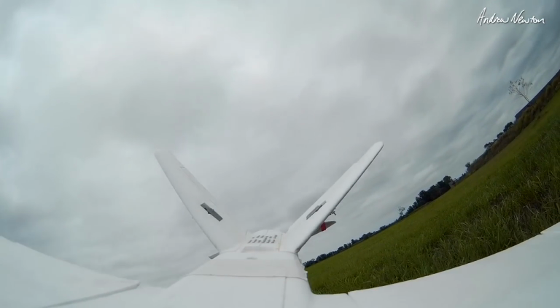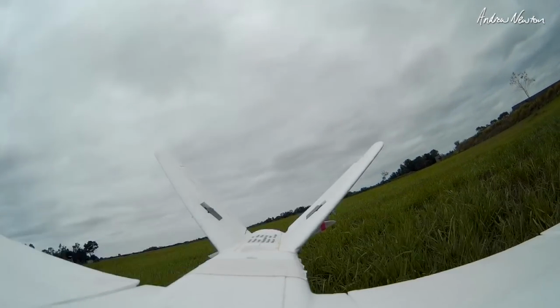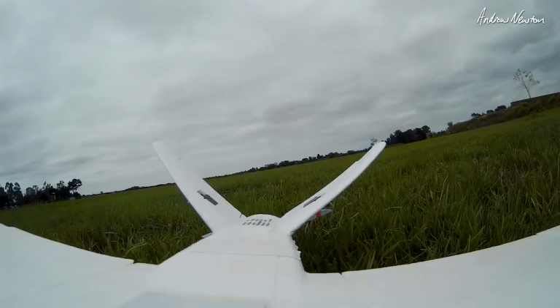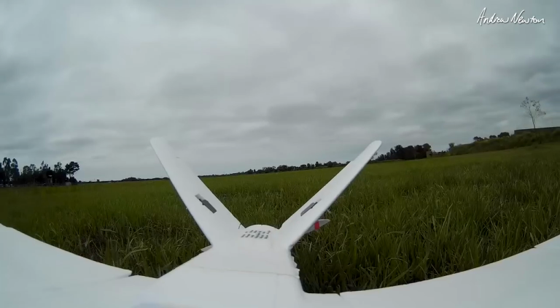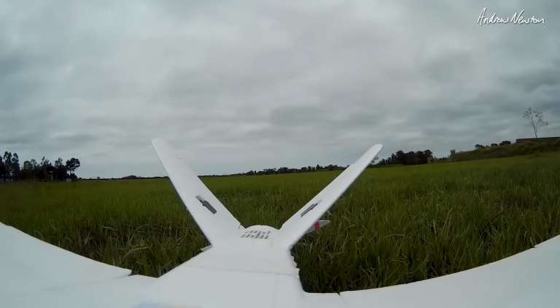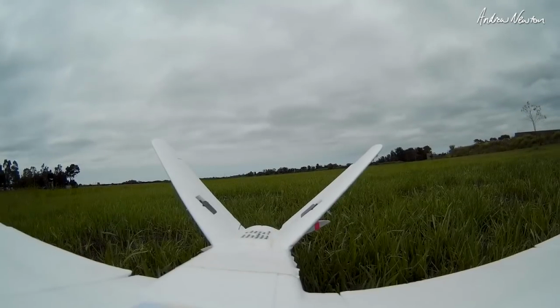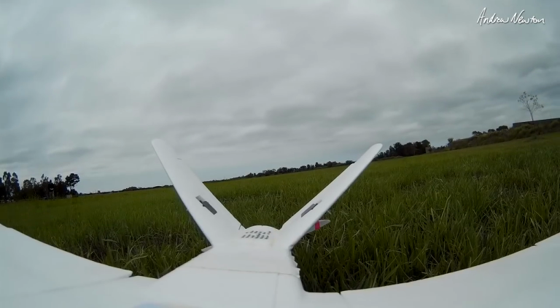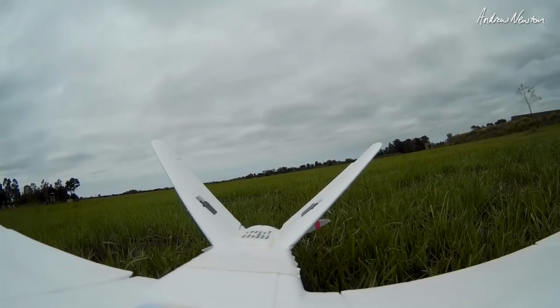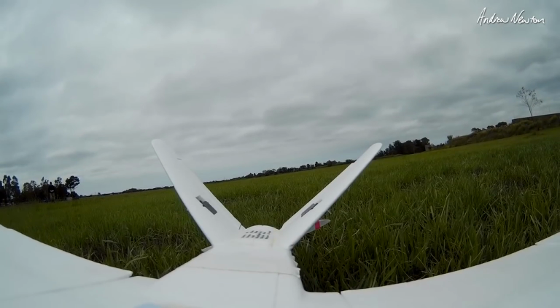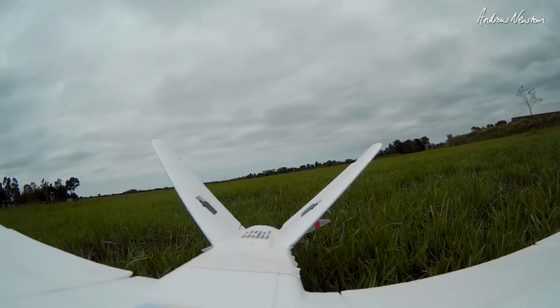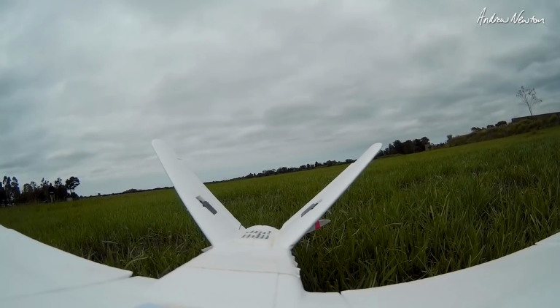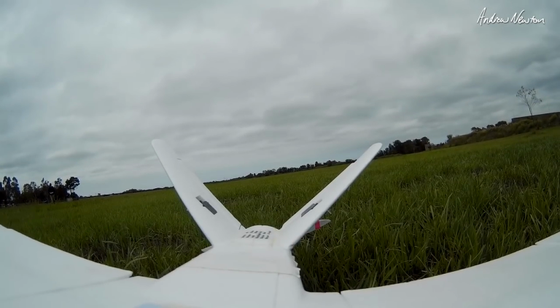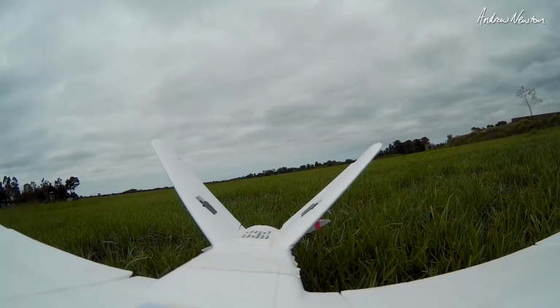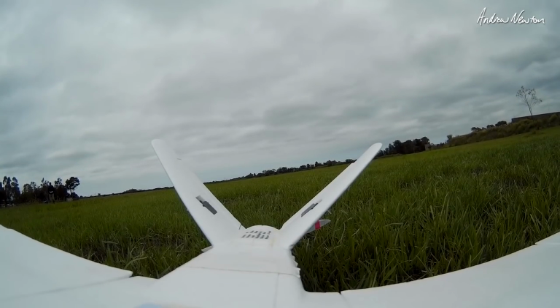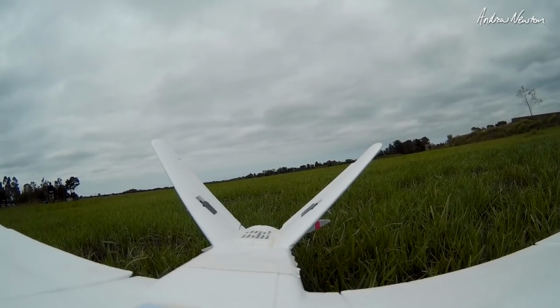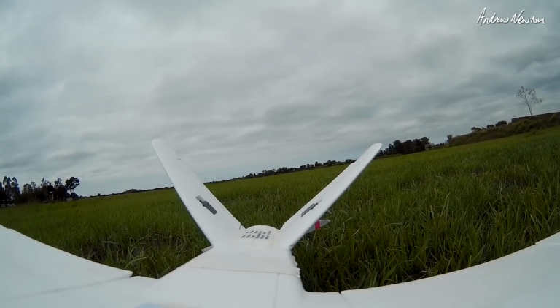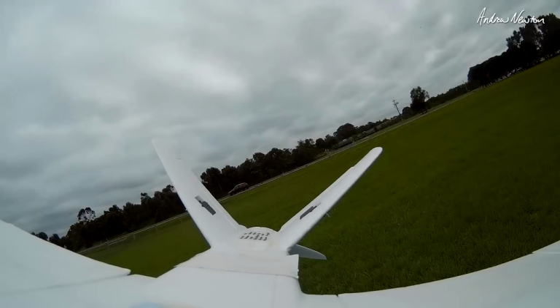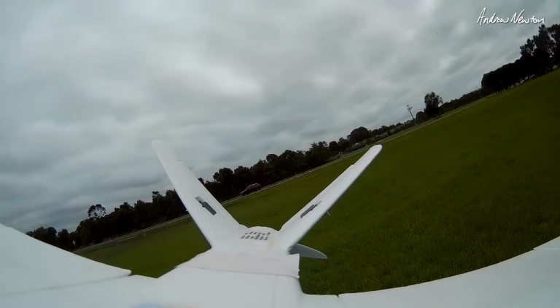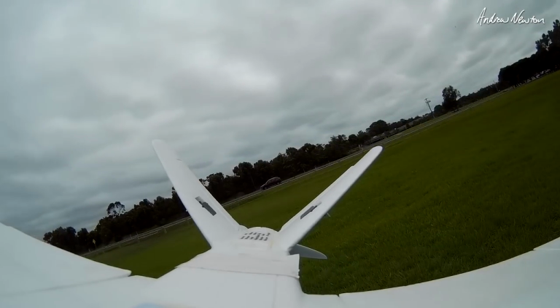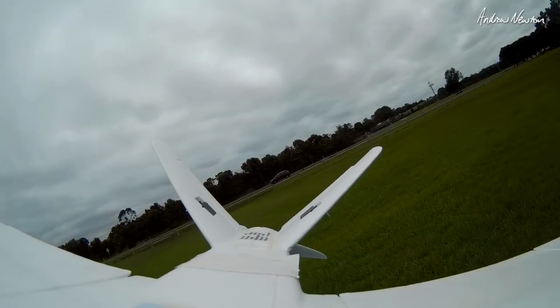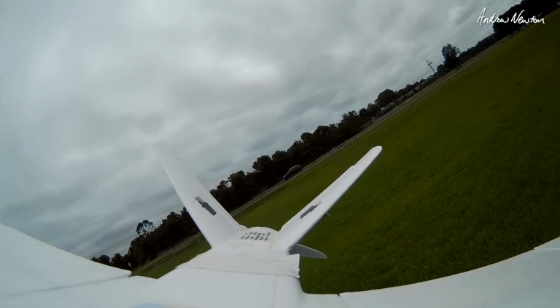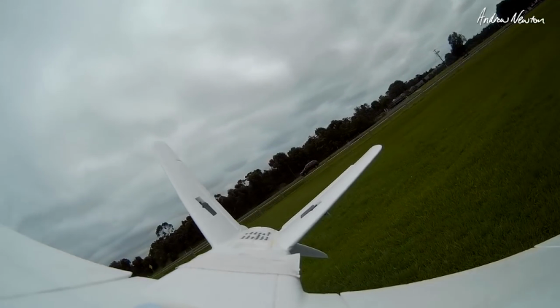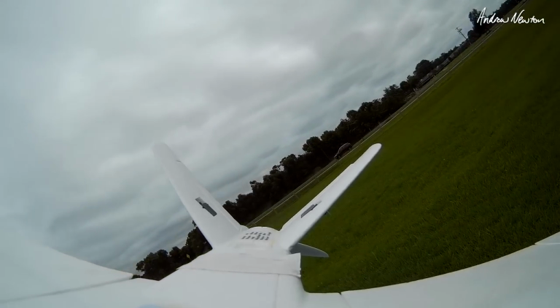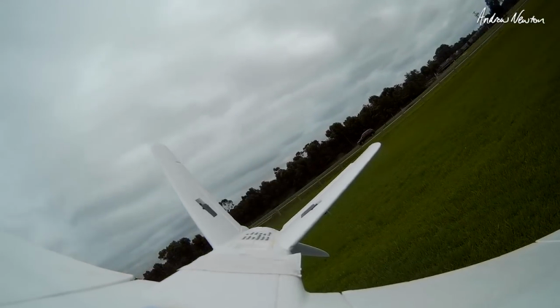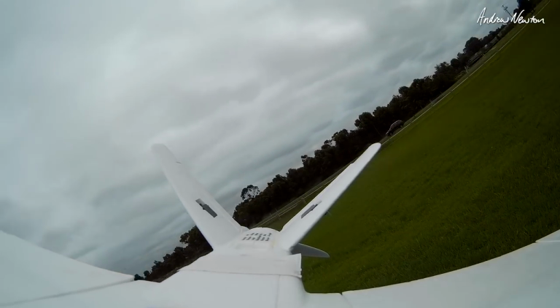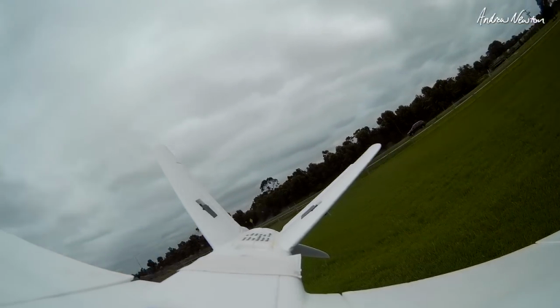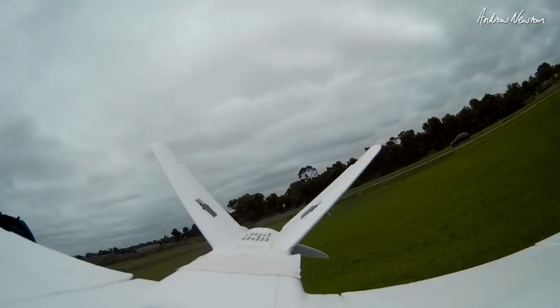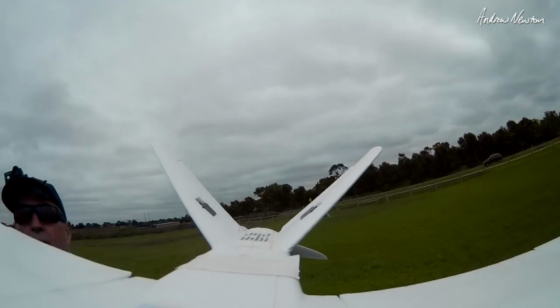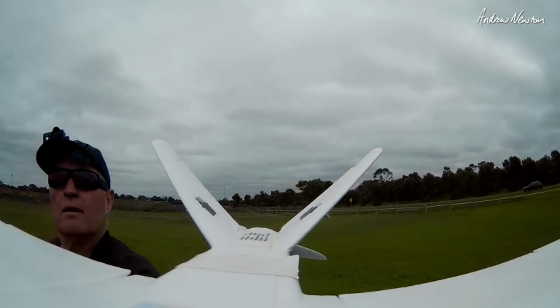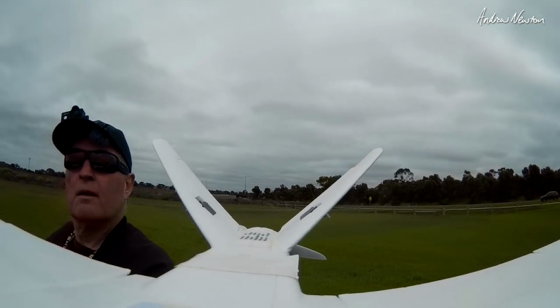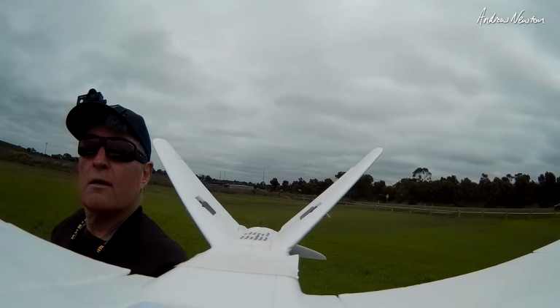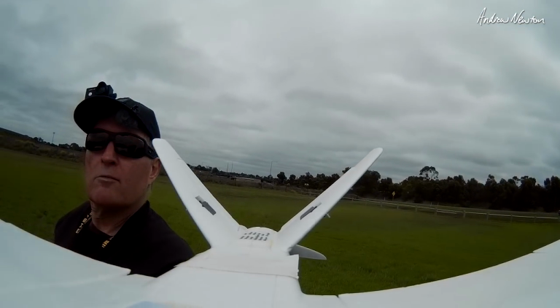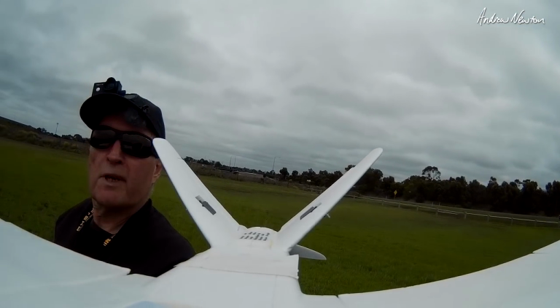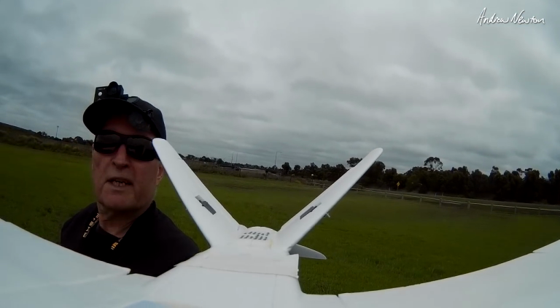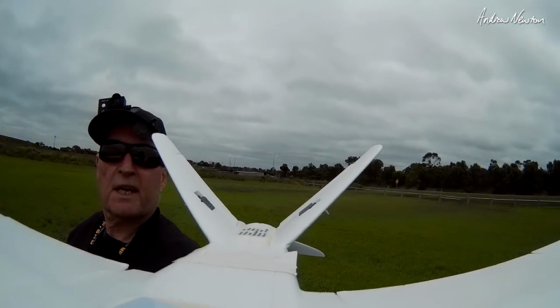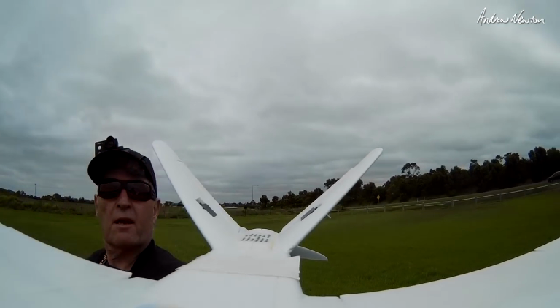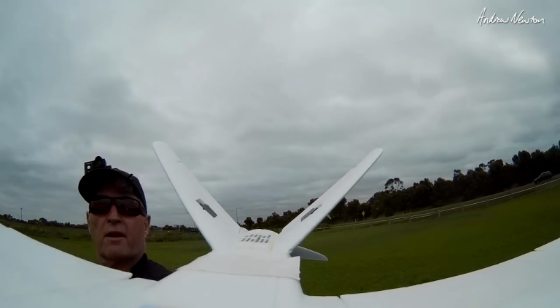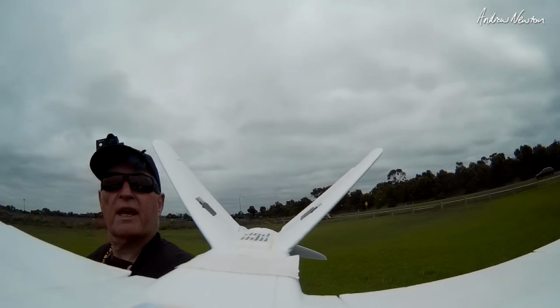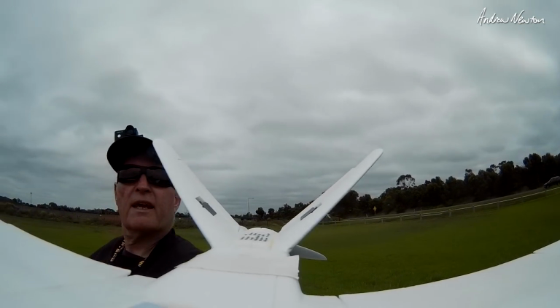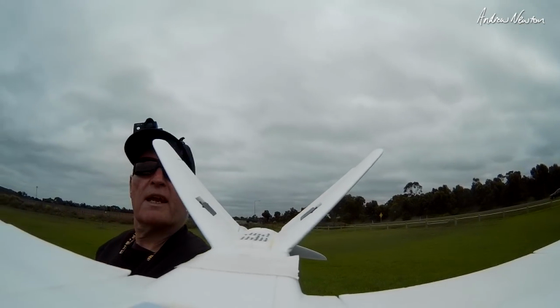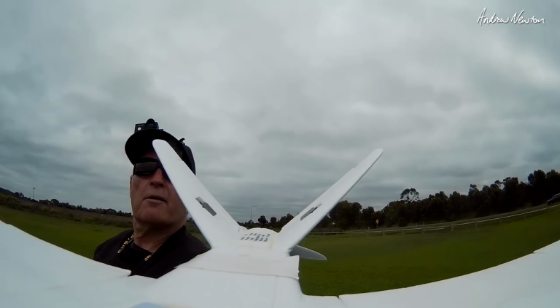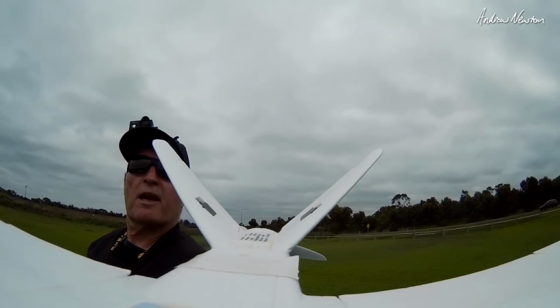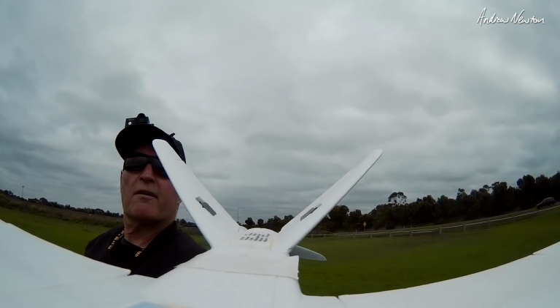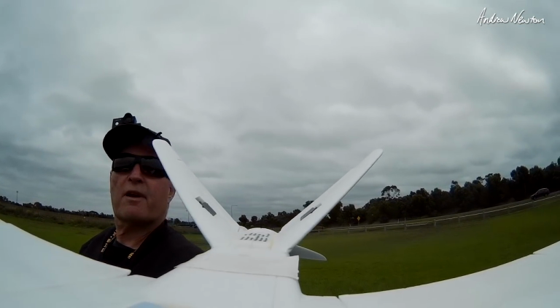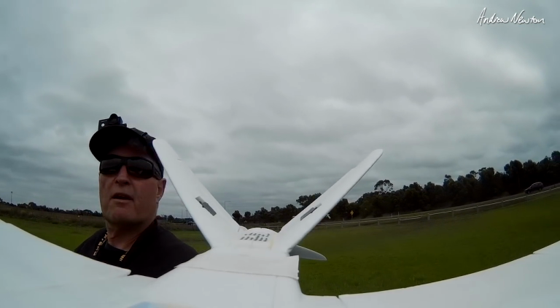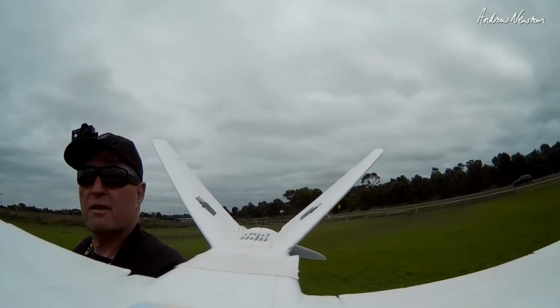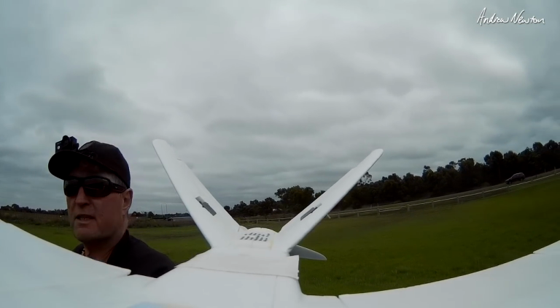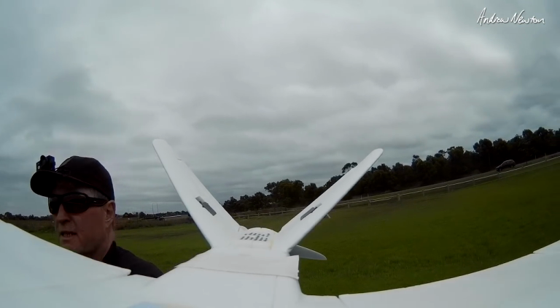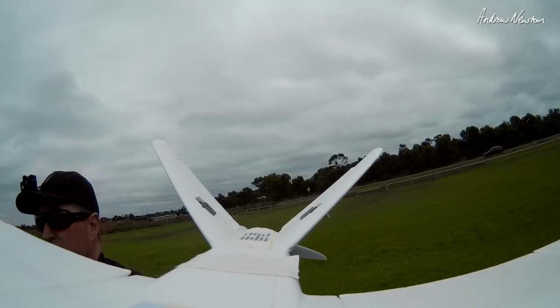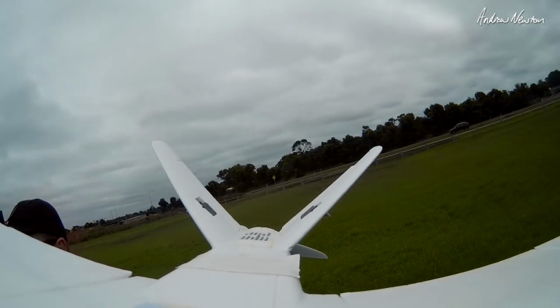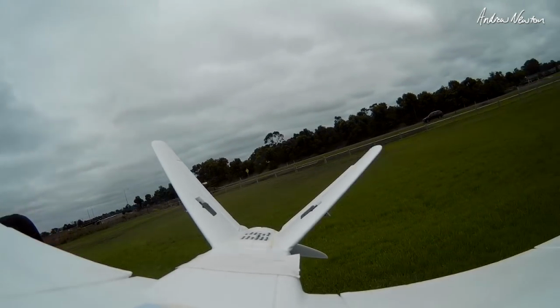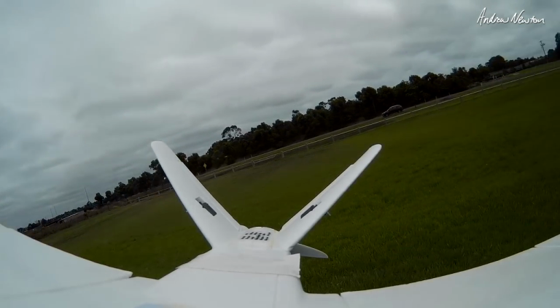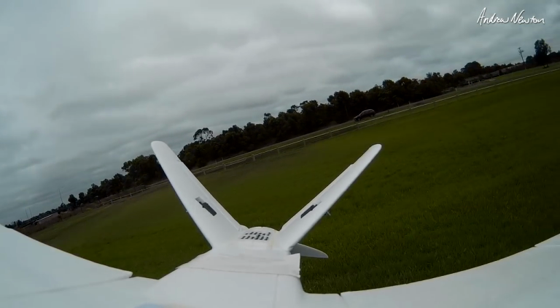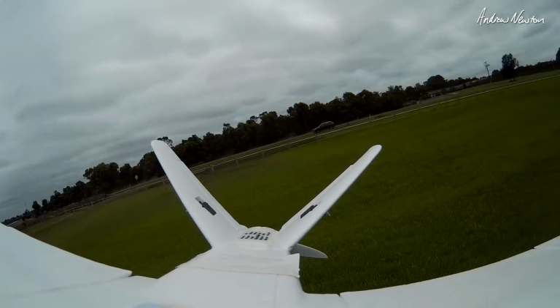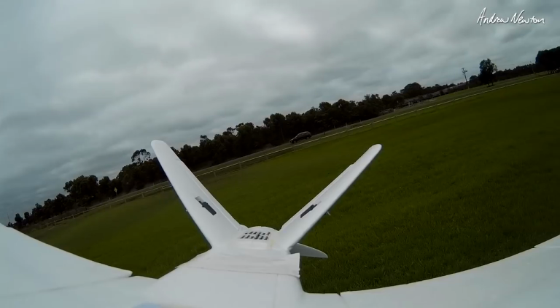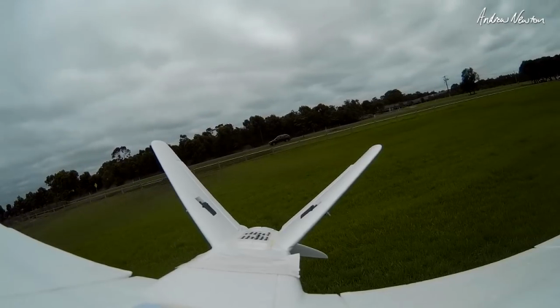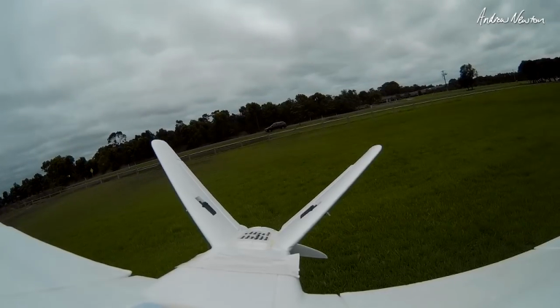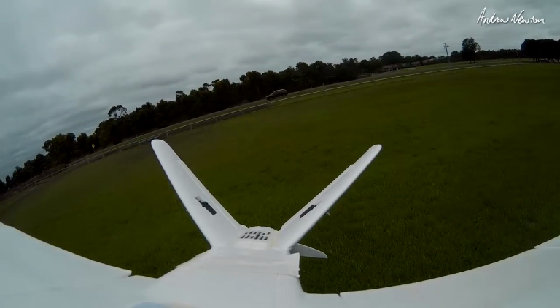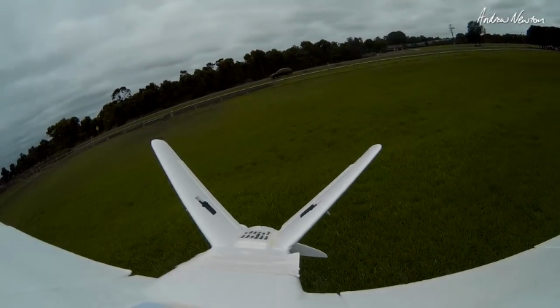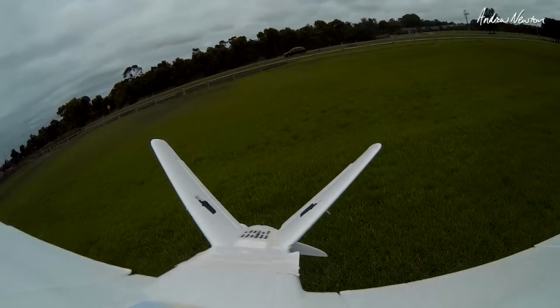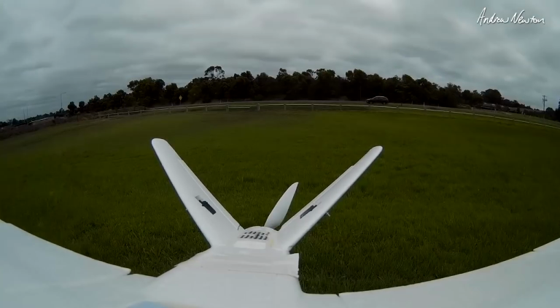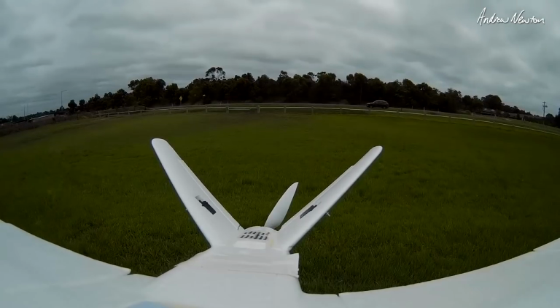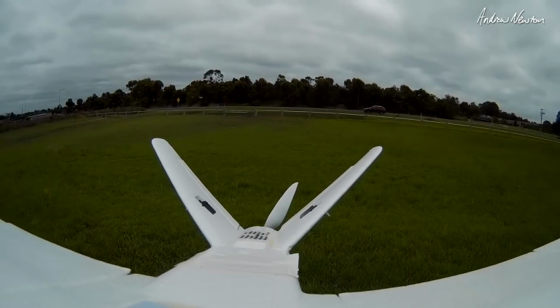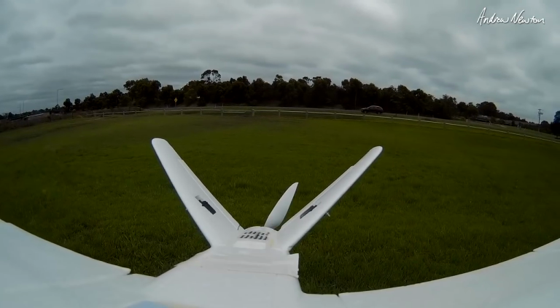Got a big gust there. Ready to go again — now we have the current sensor.